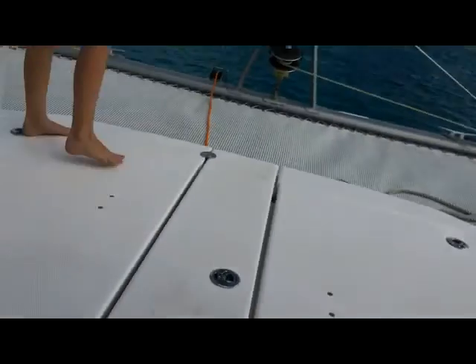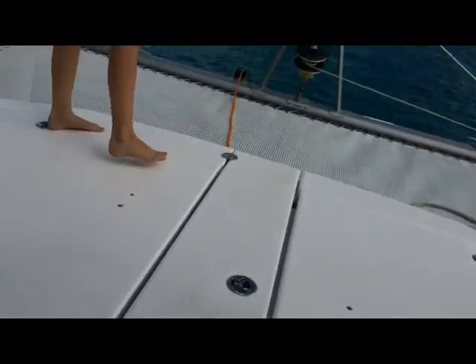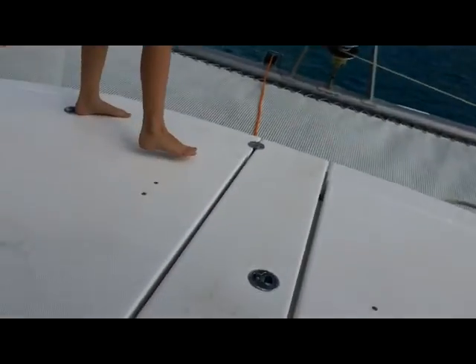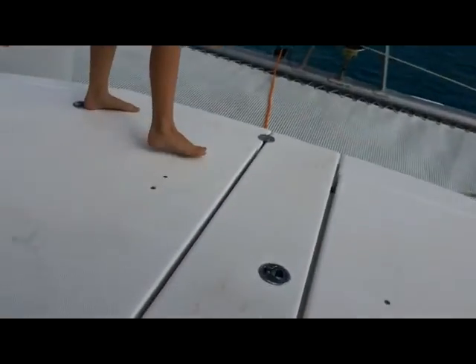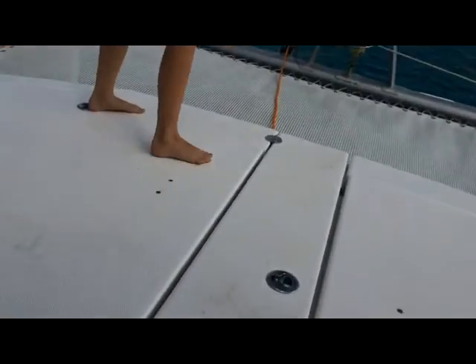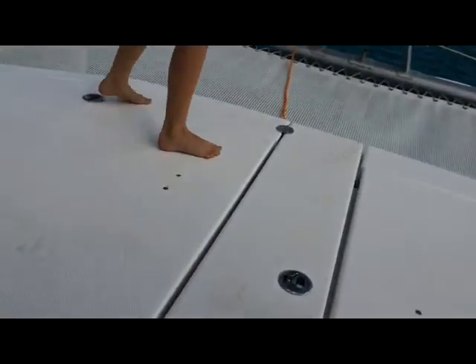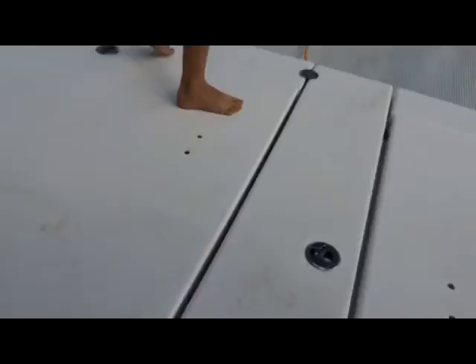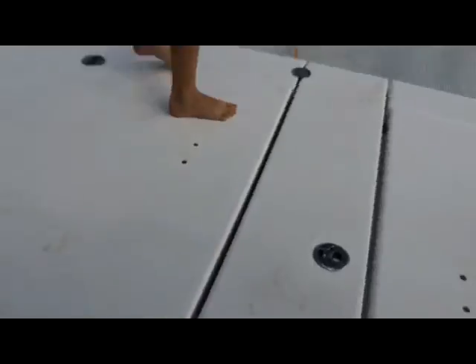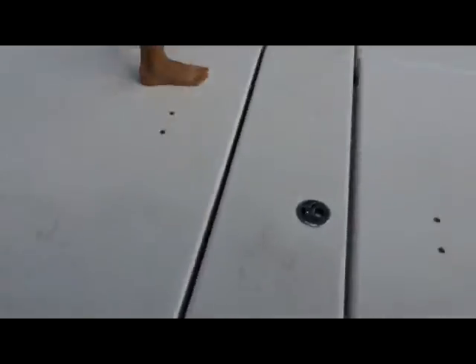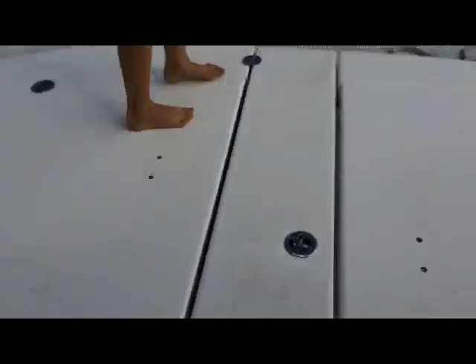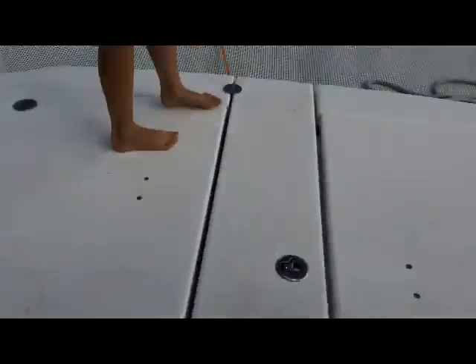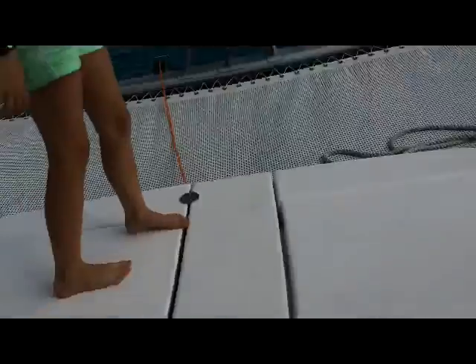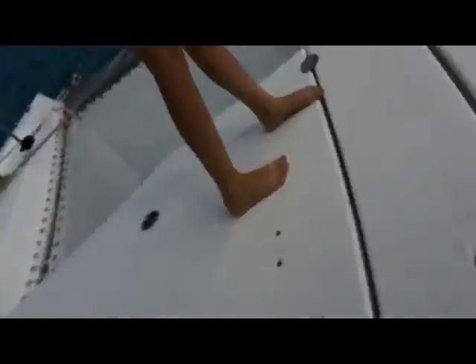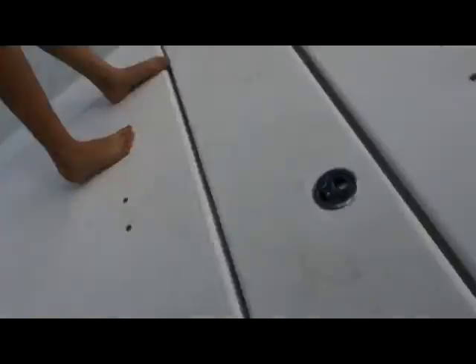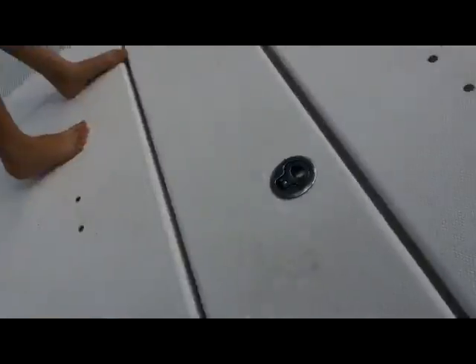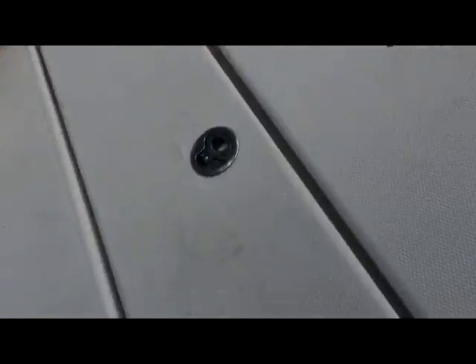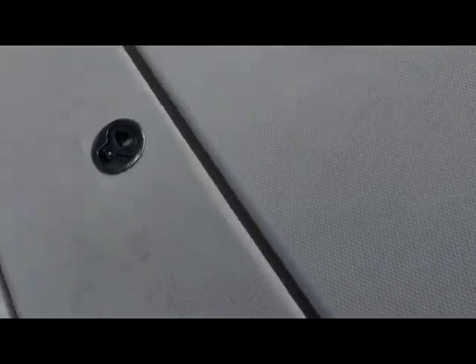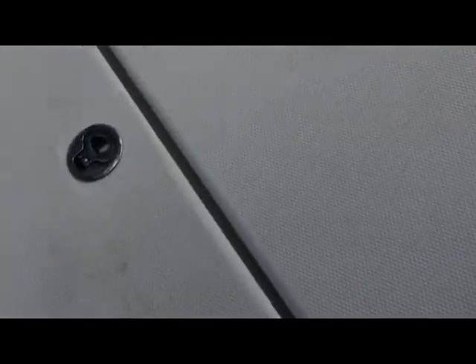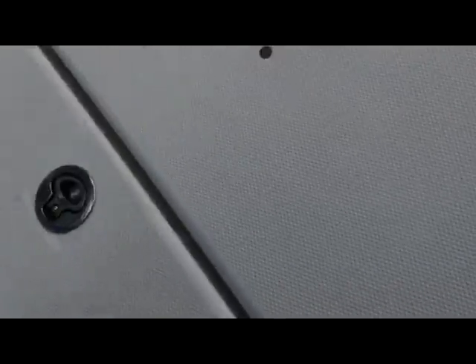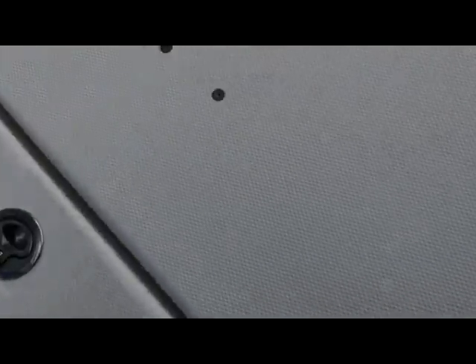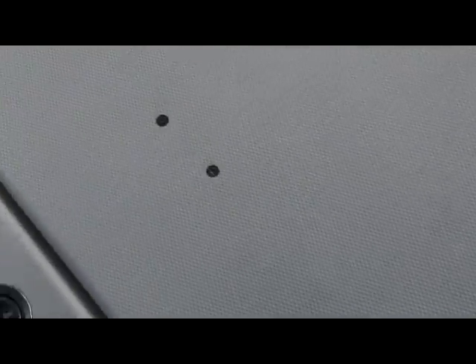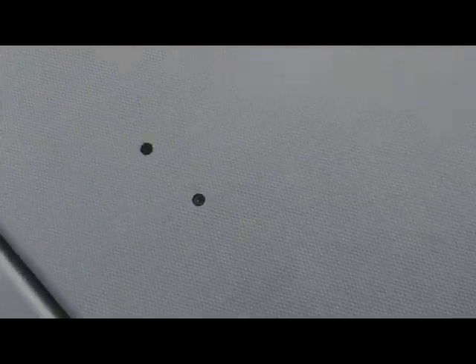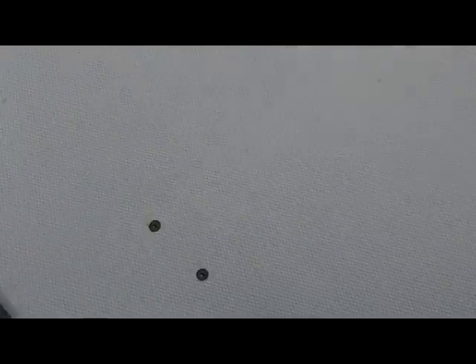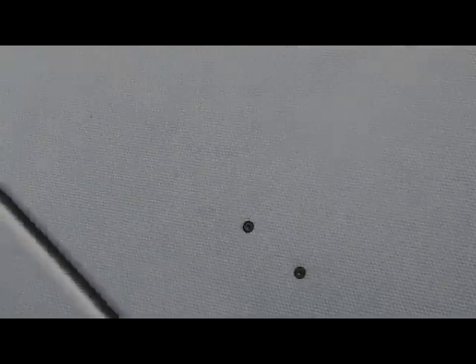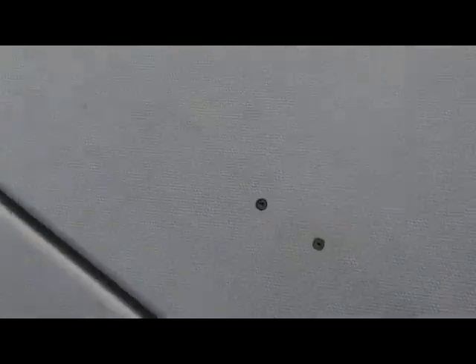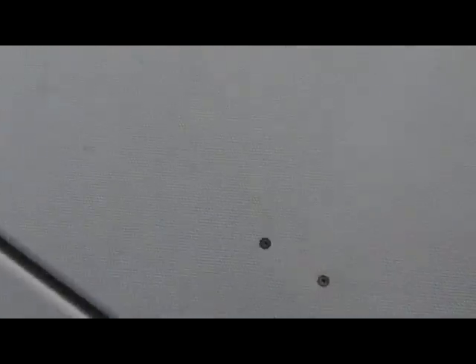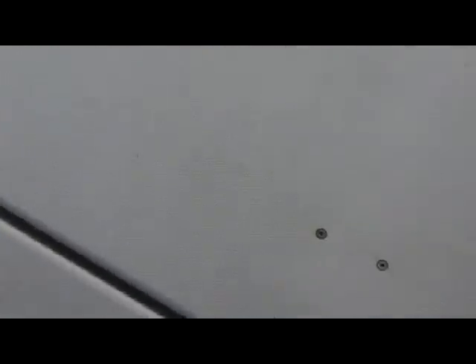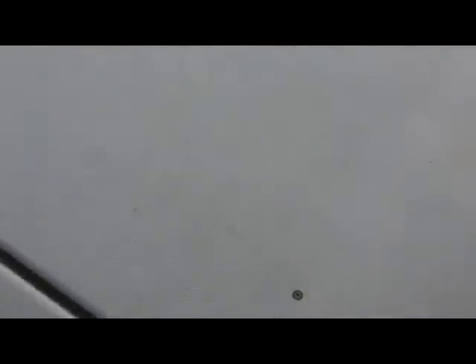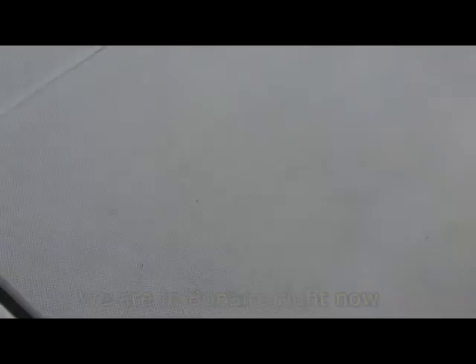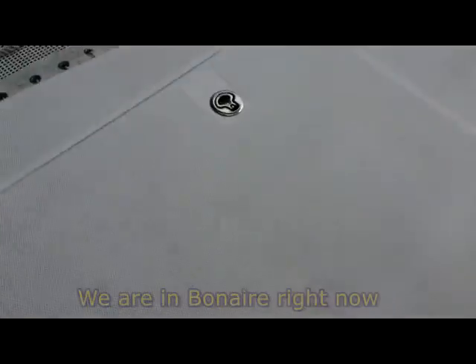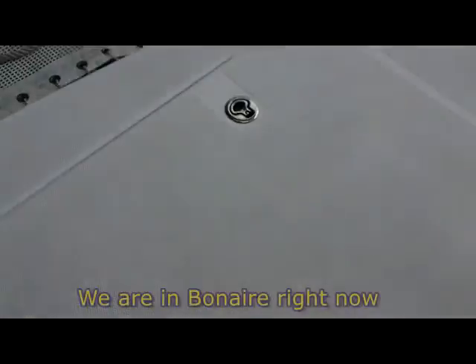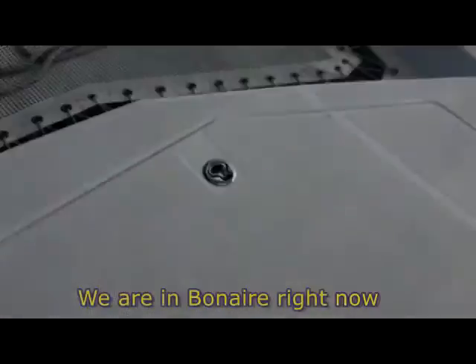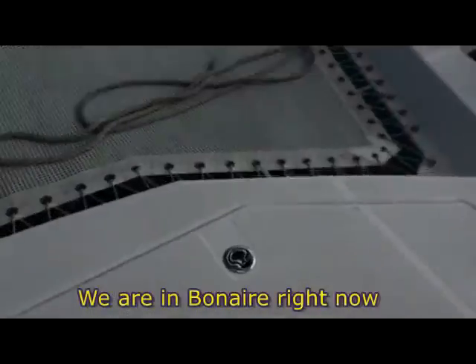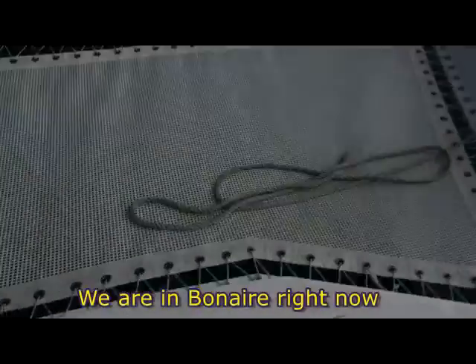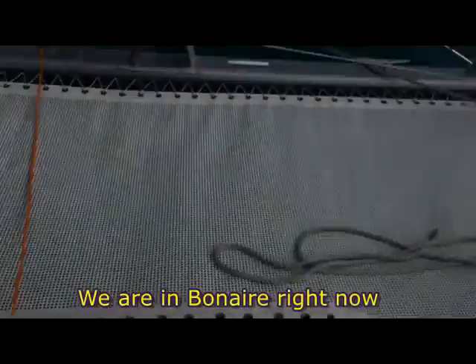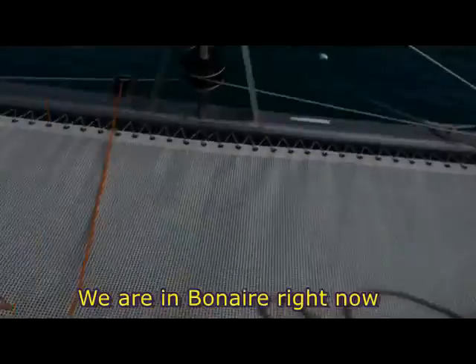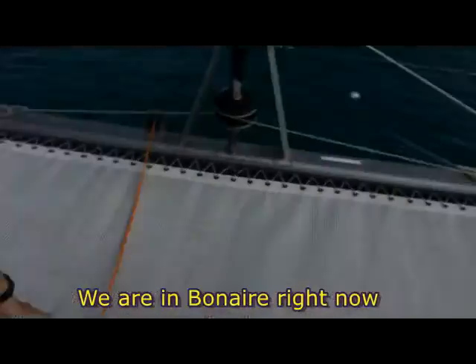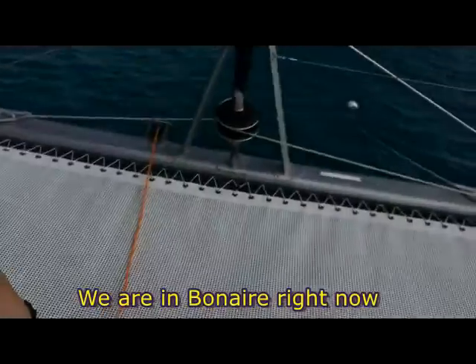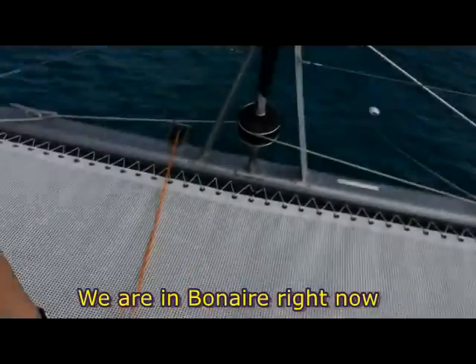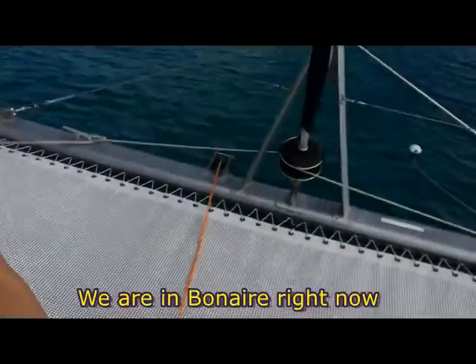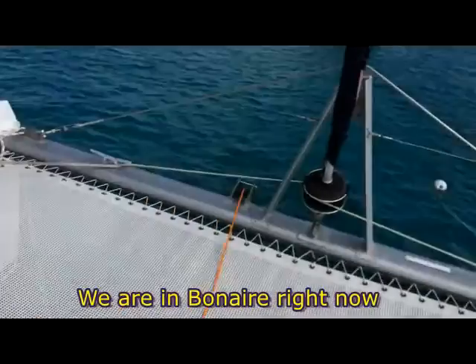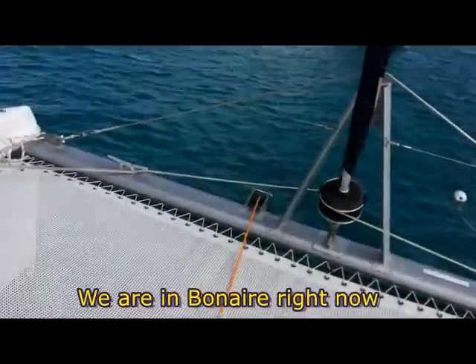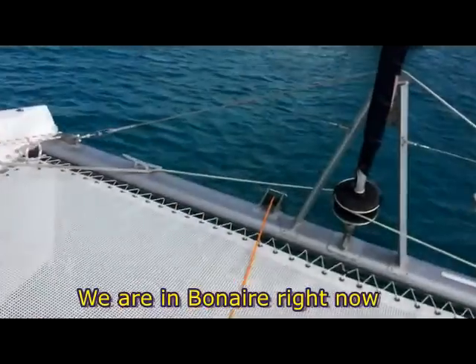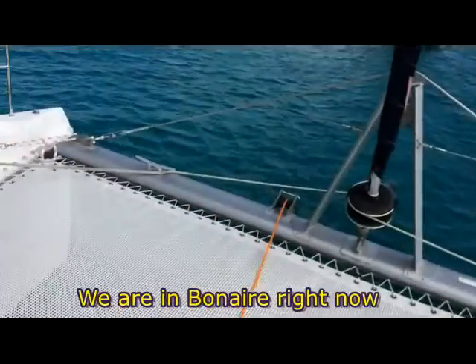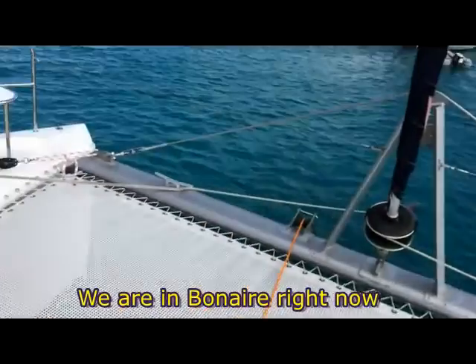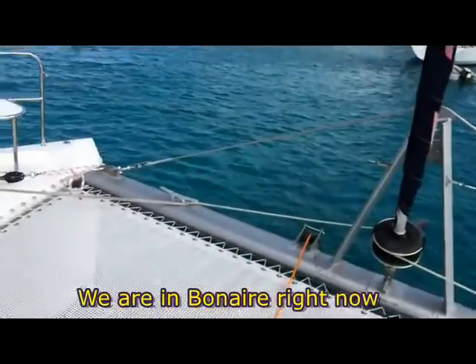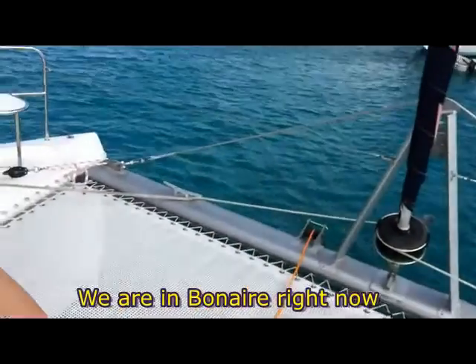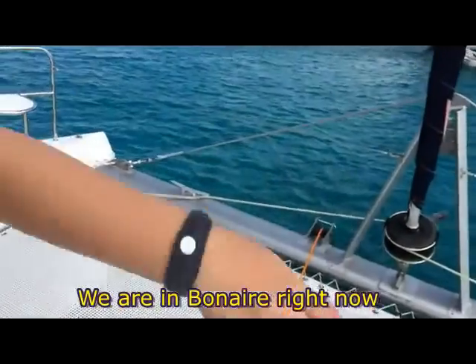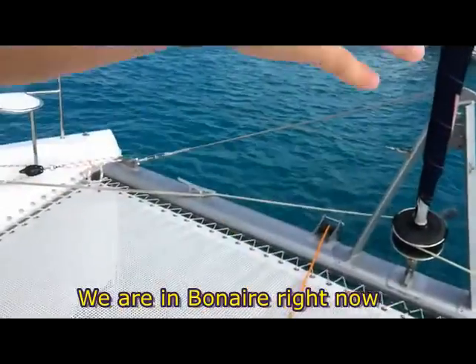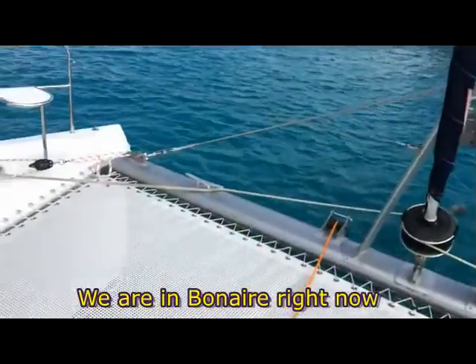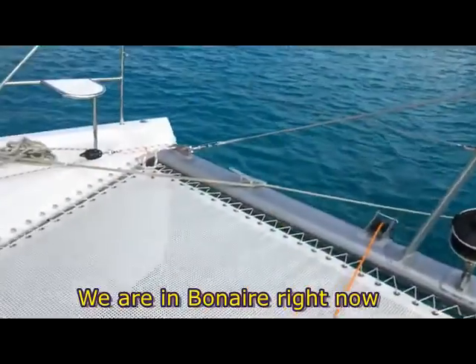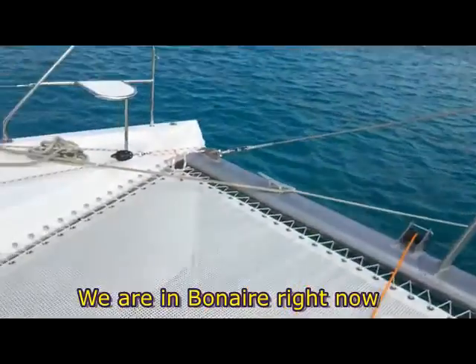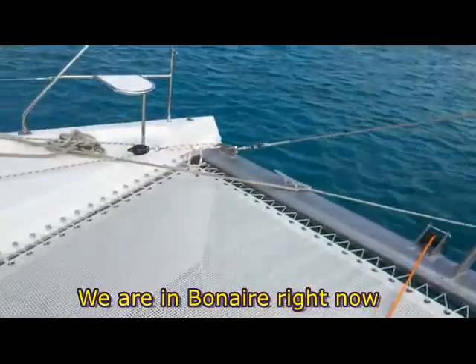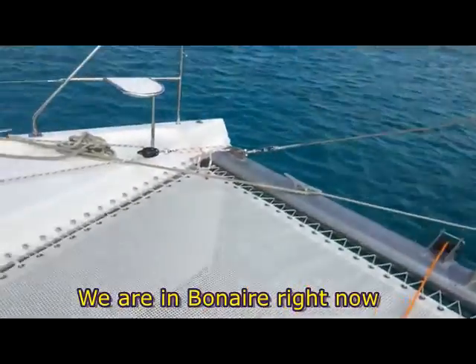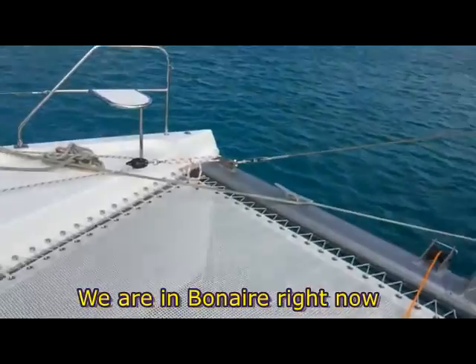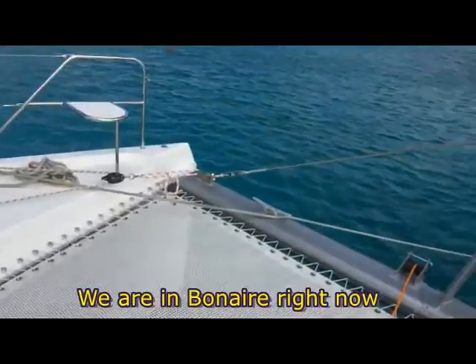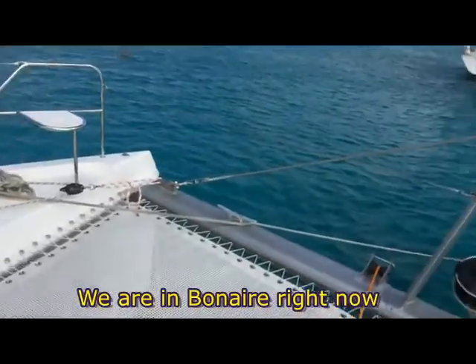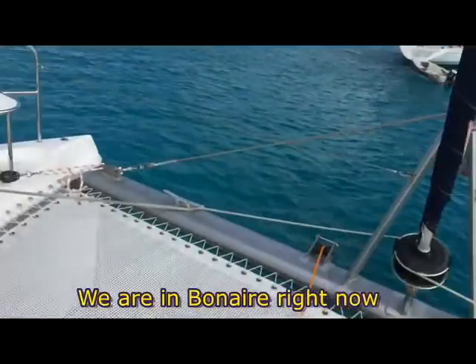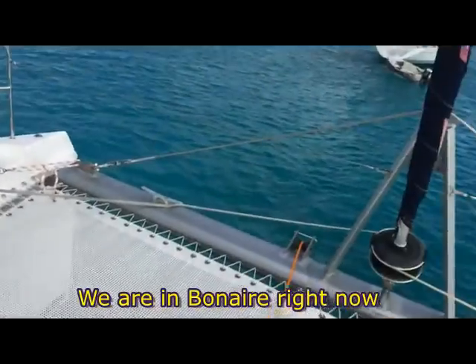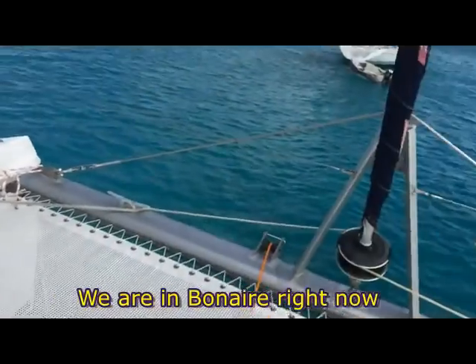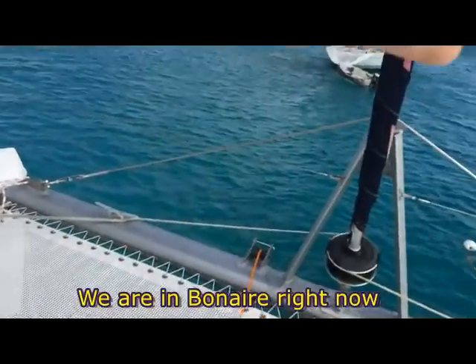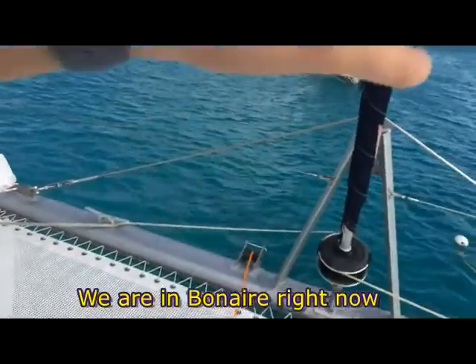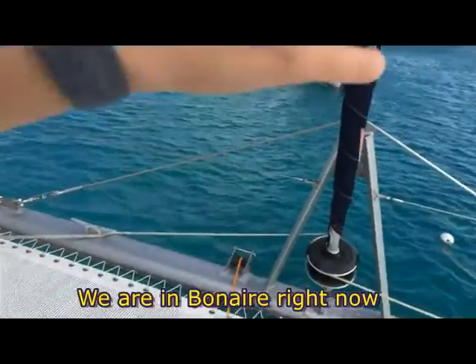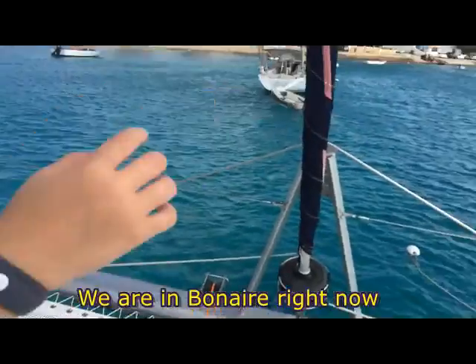Out here we have the stern. And we are in the middle of getting the boat ready to leave.